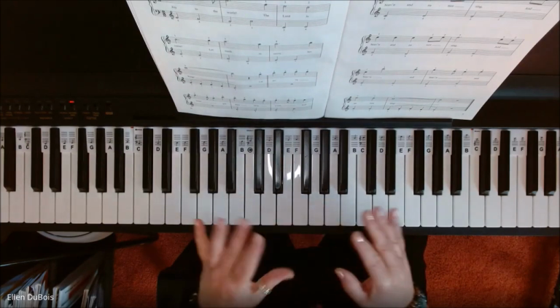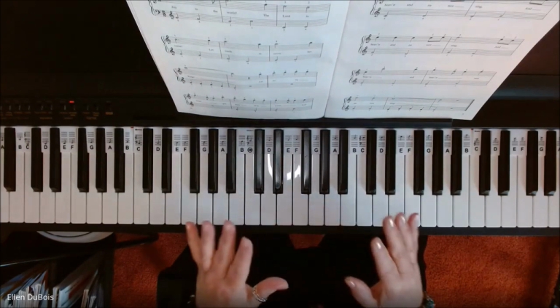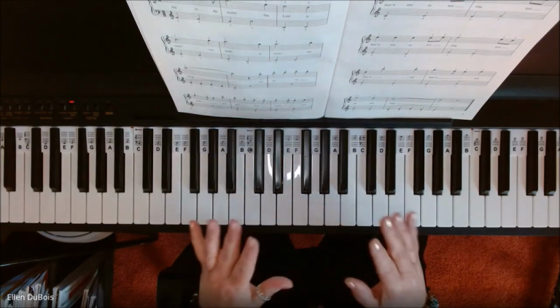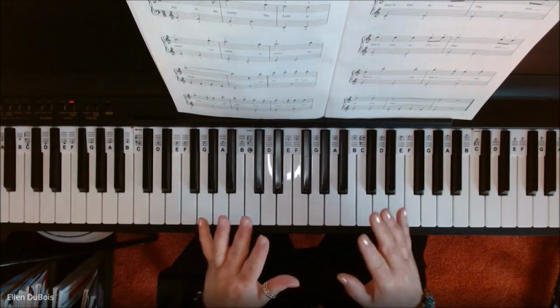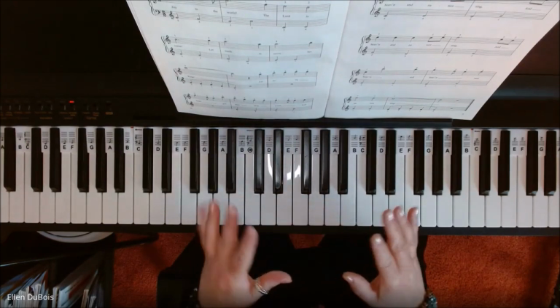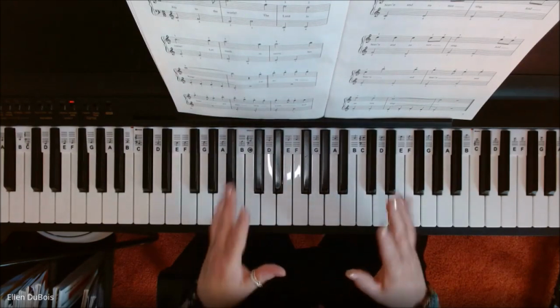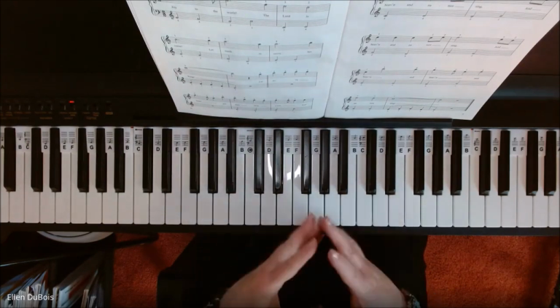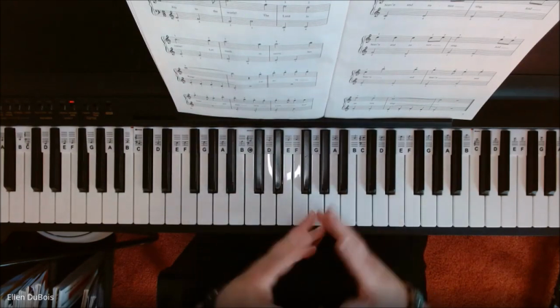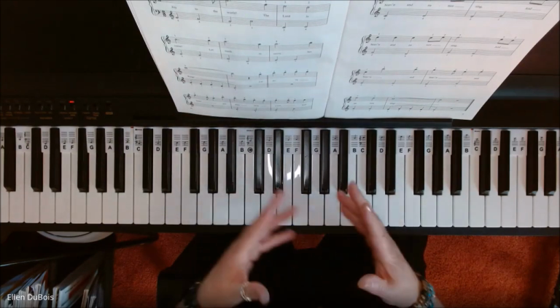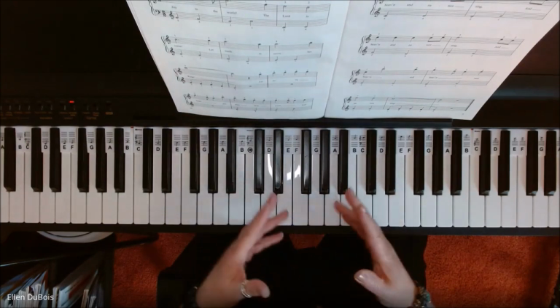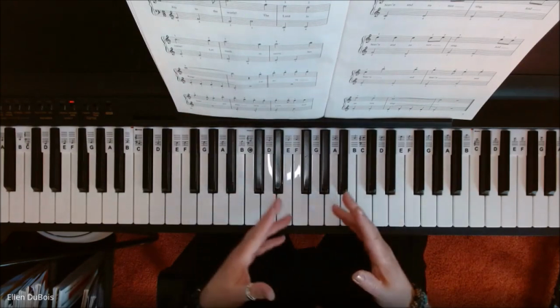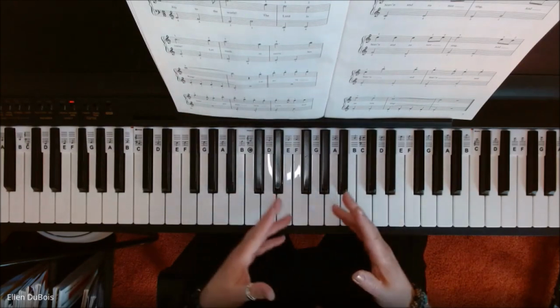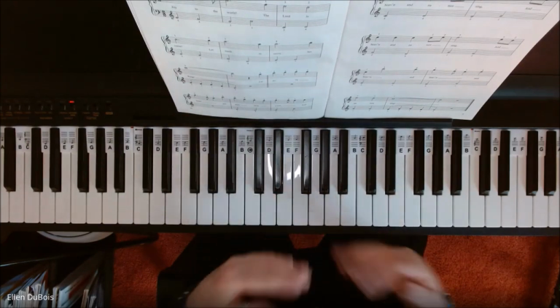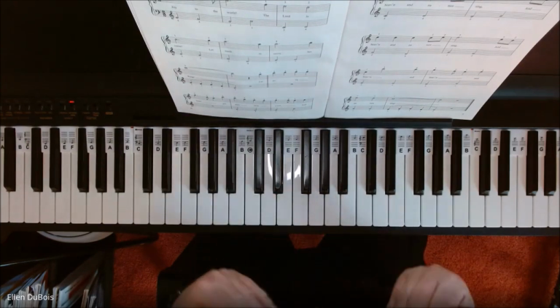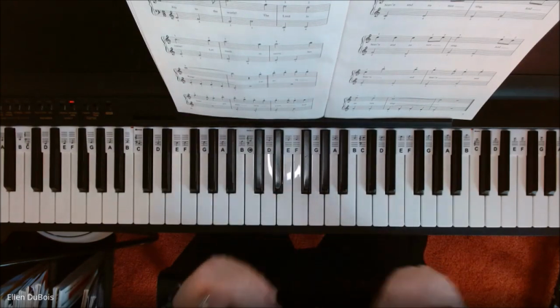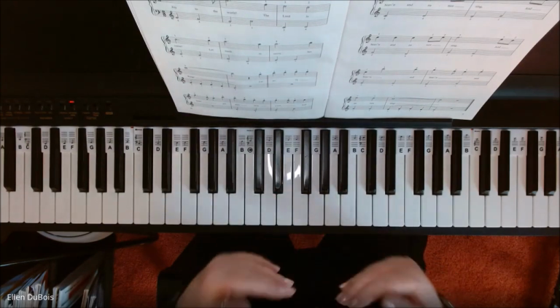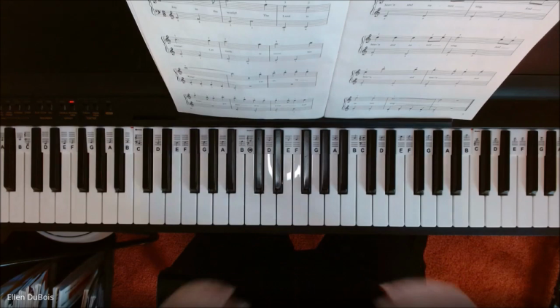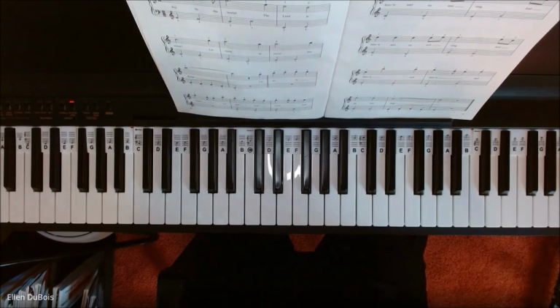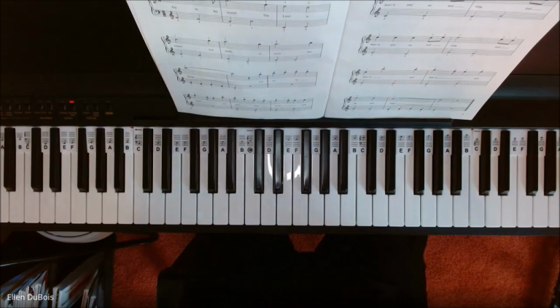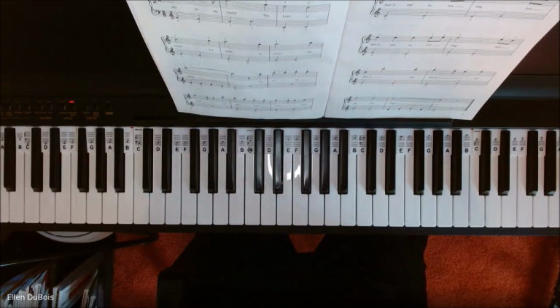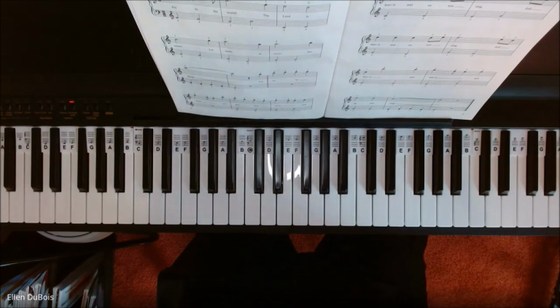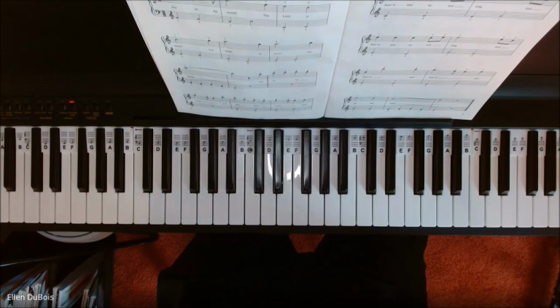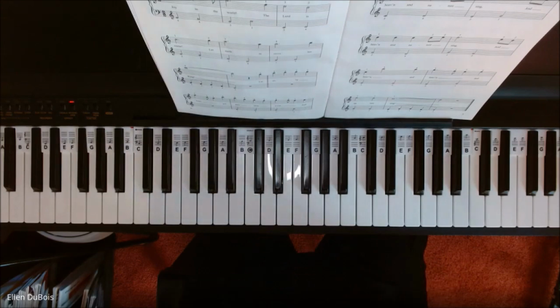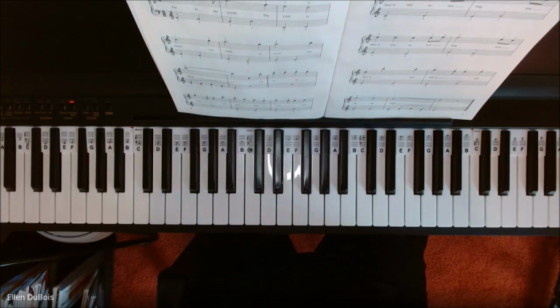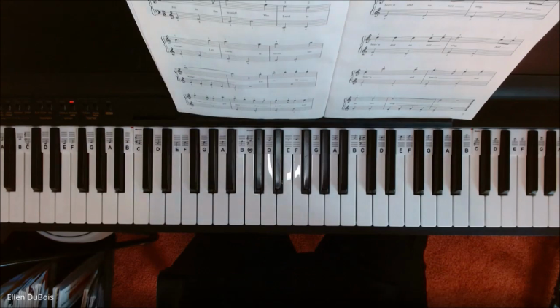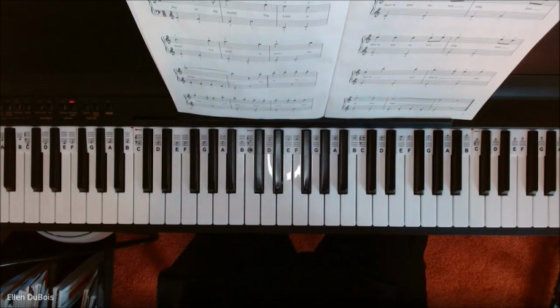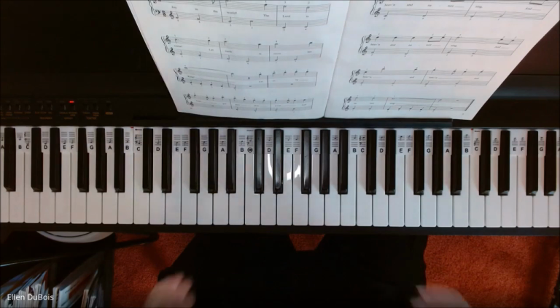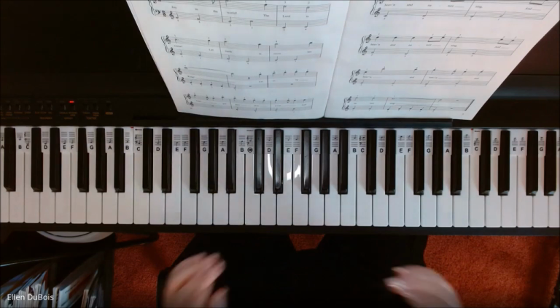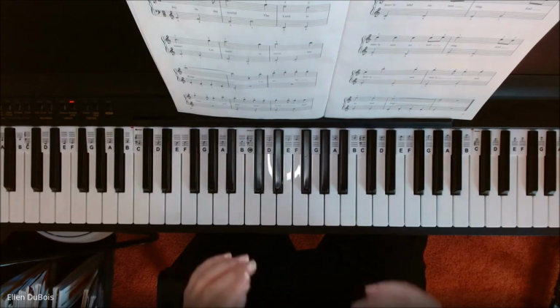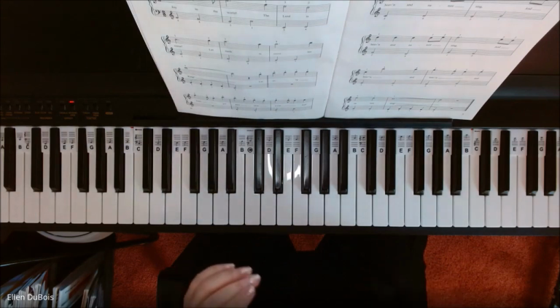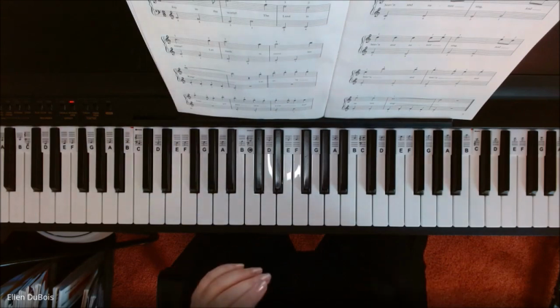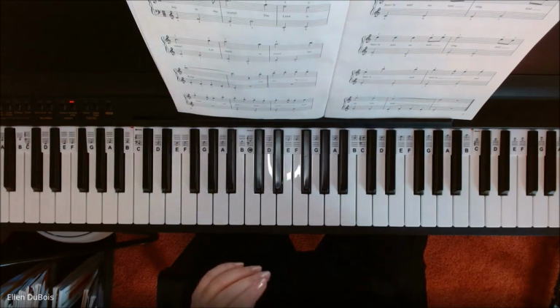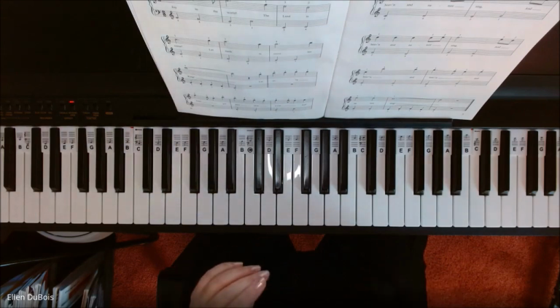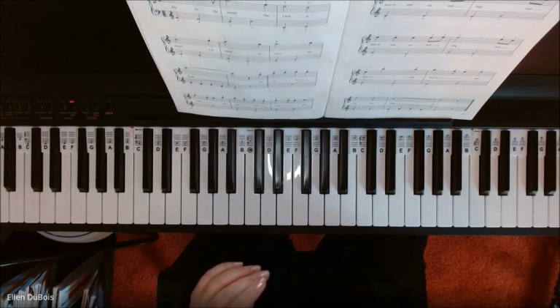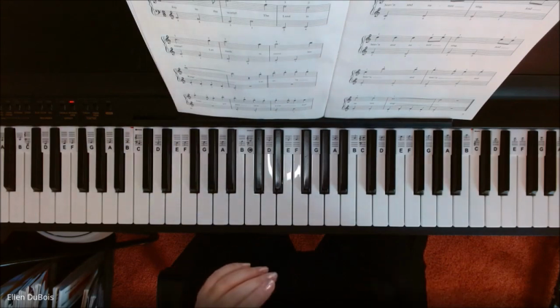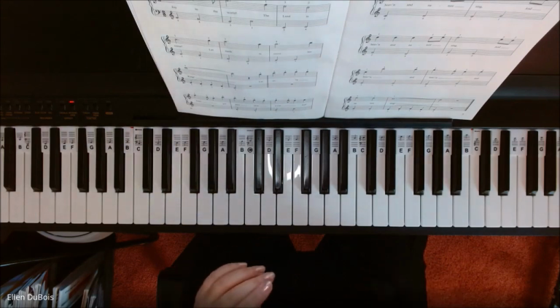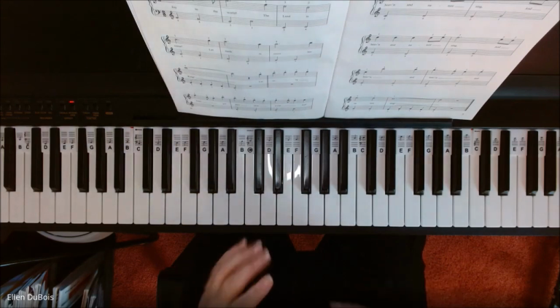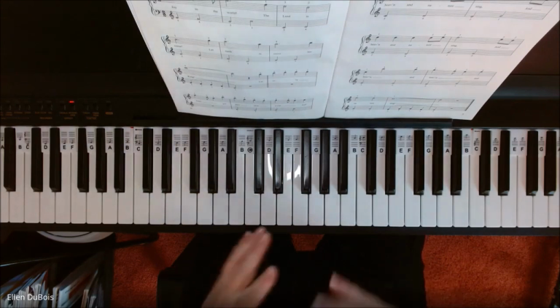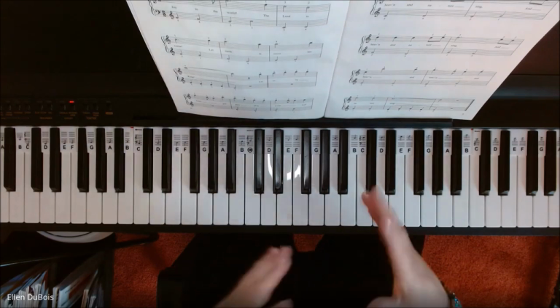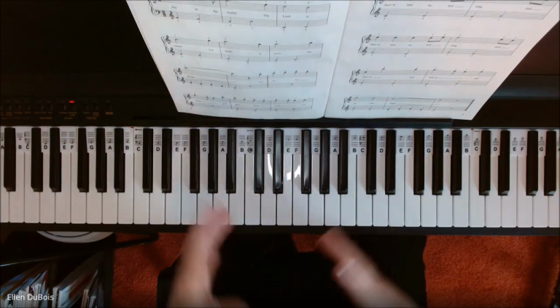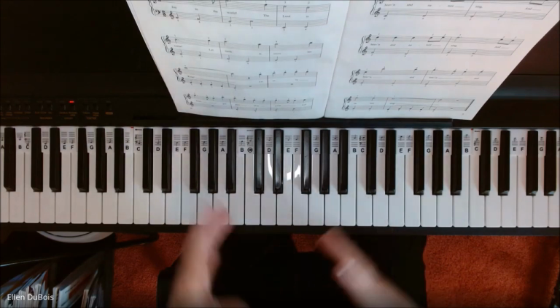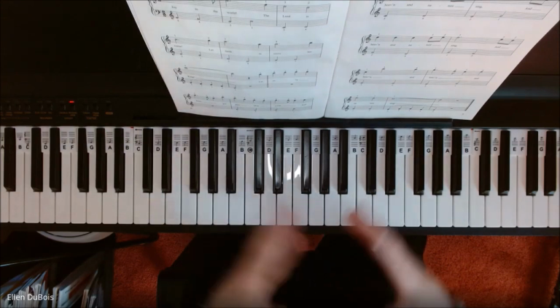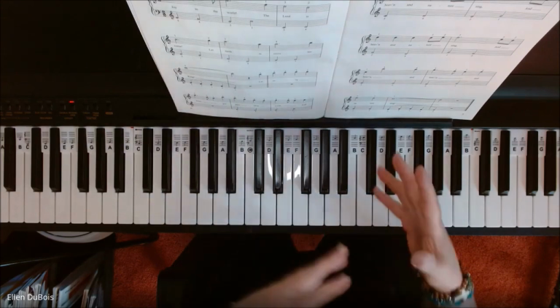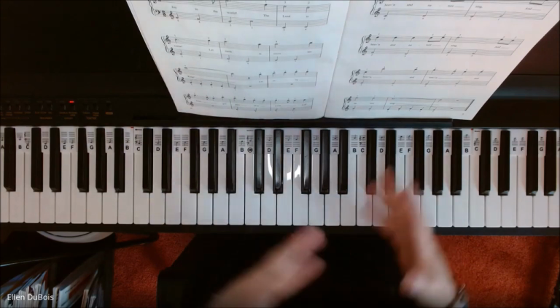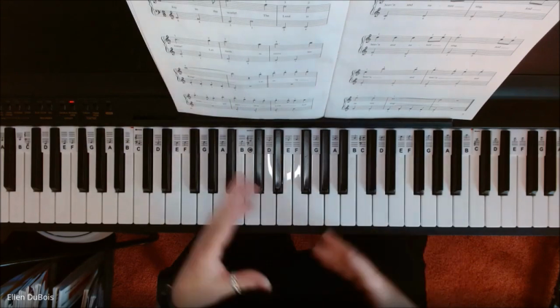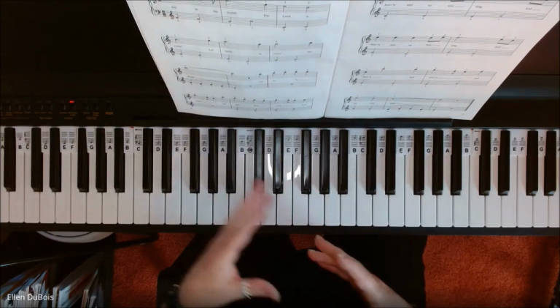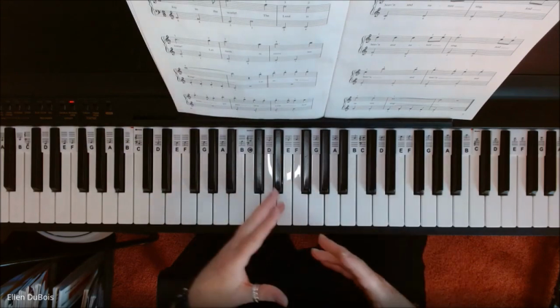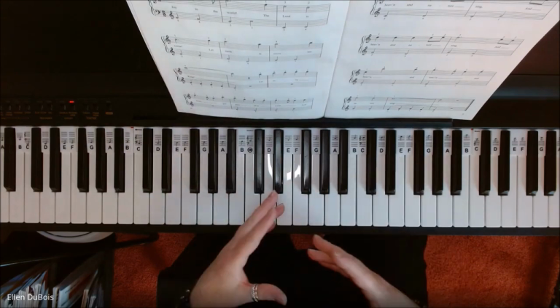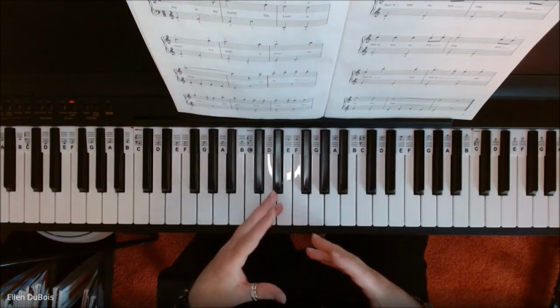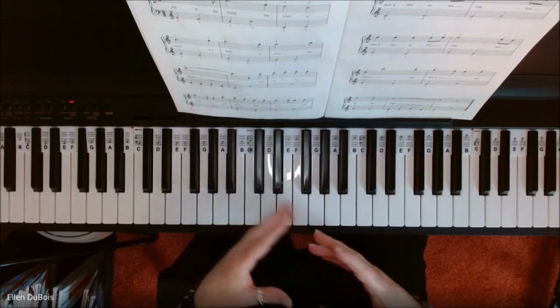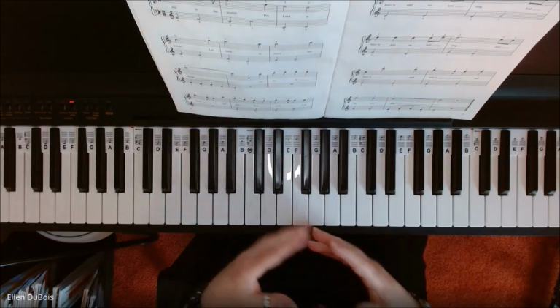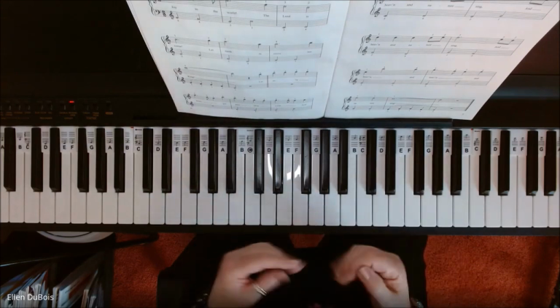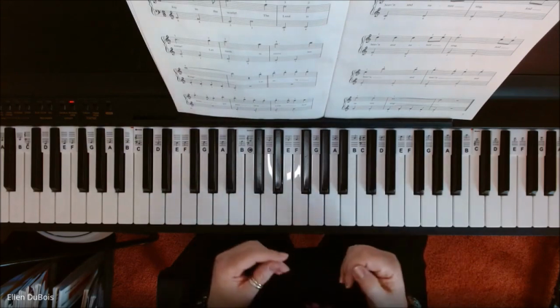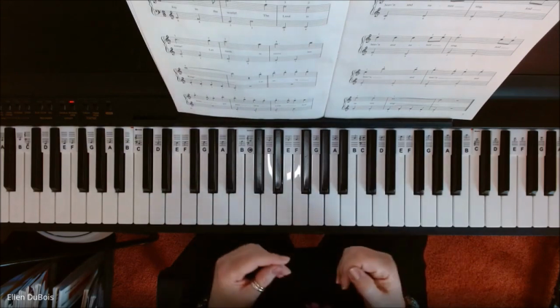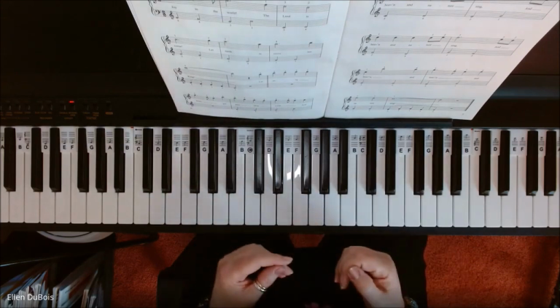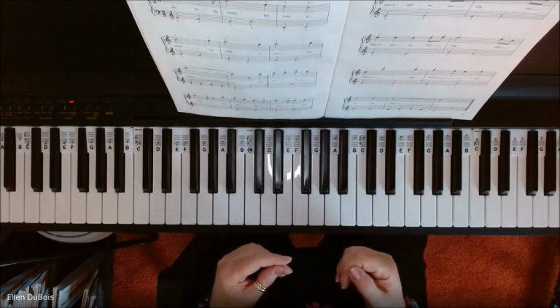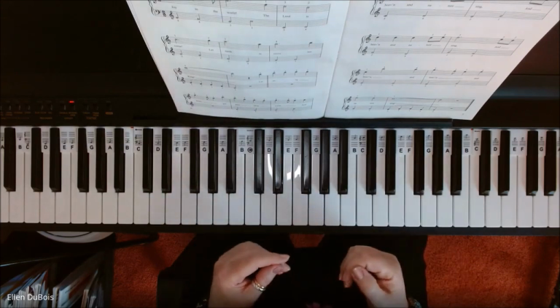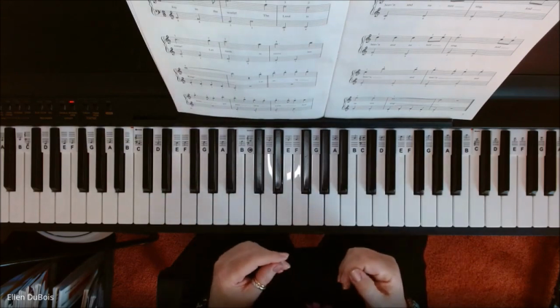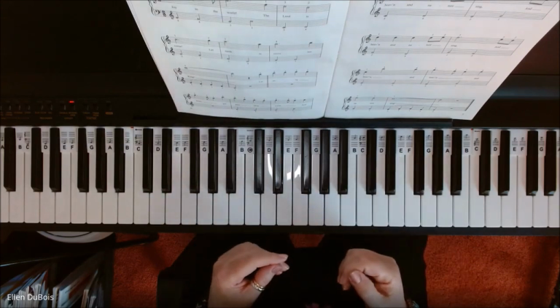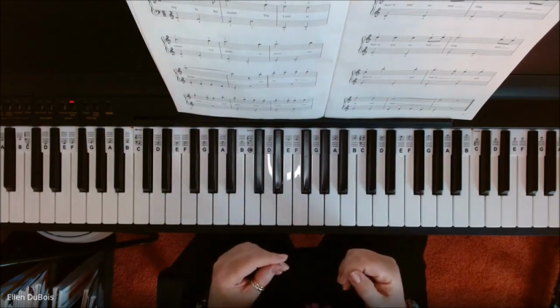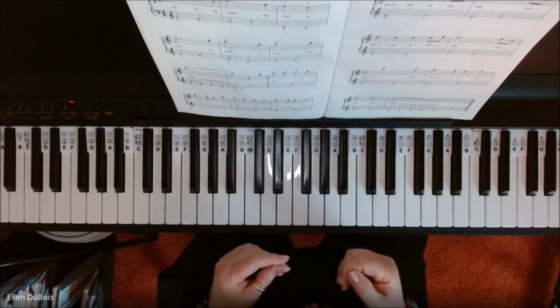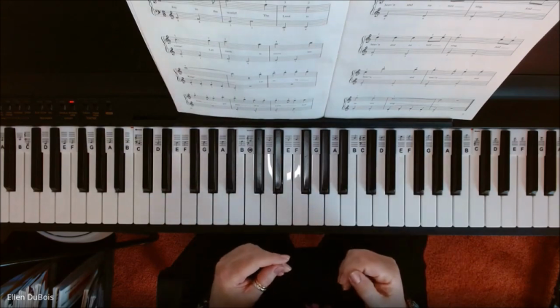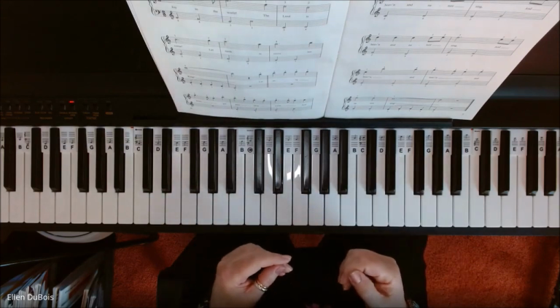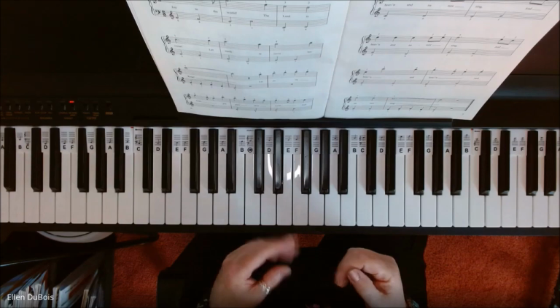I will play this a little bit slower than normal, just so that you can get an idea of what's going on here.